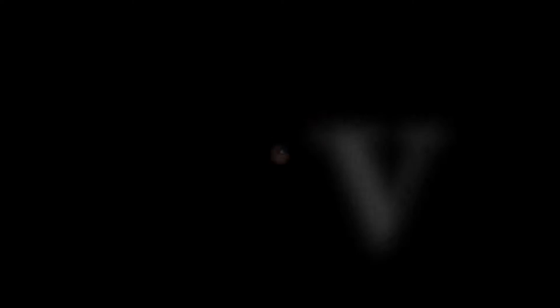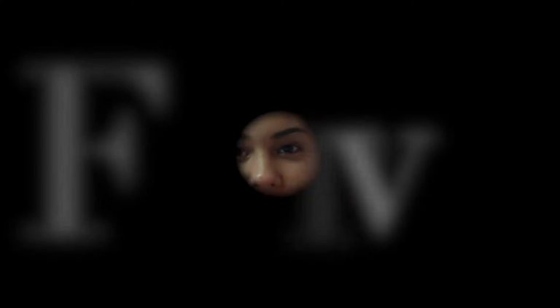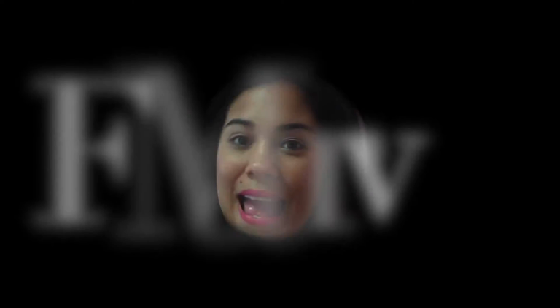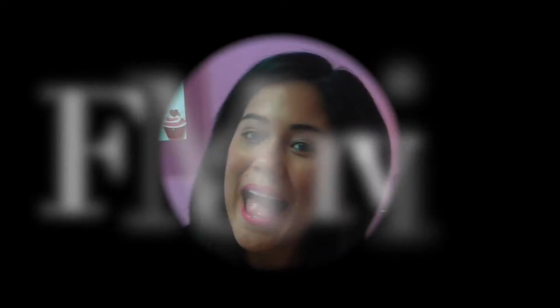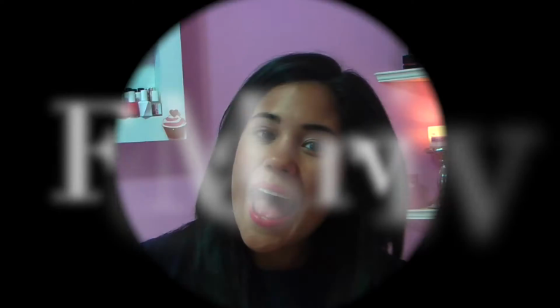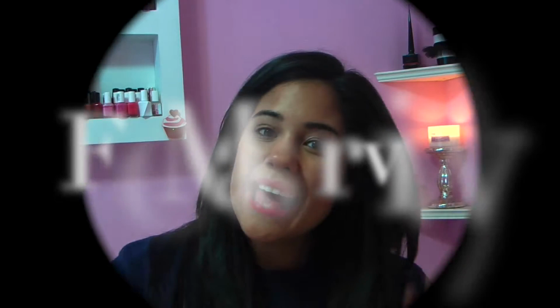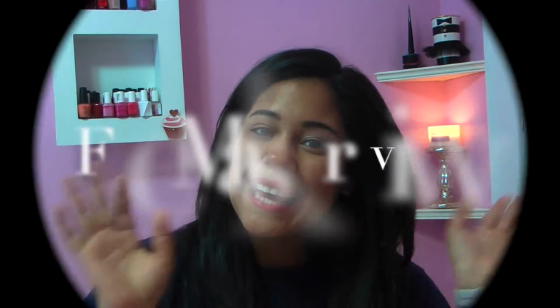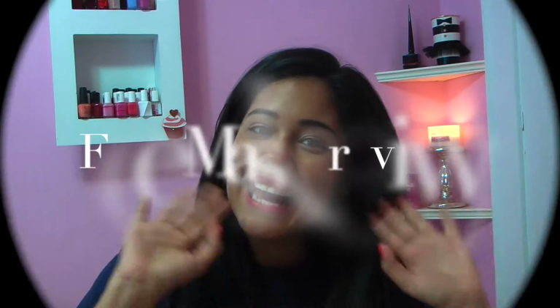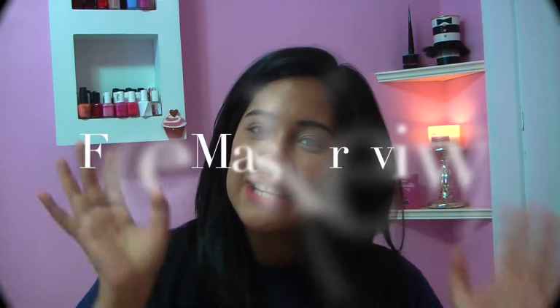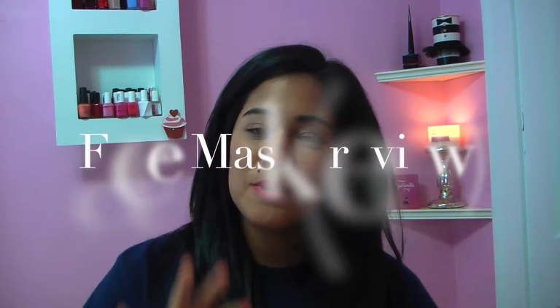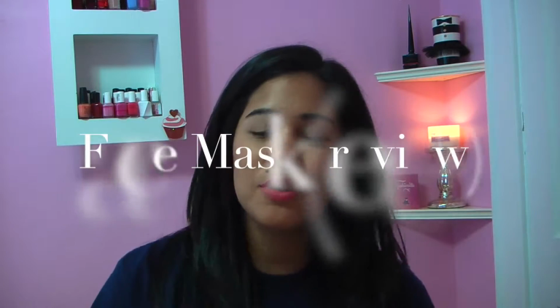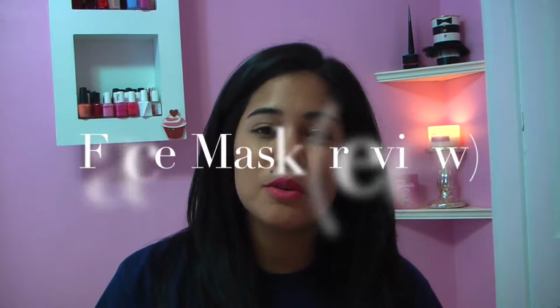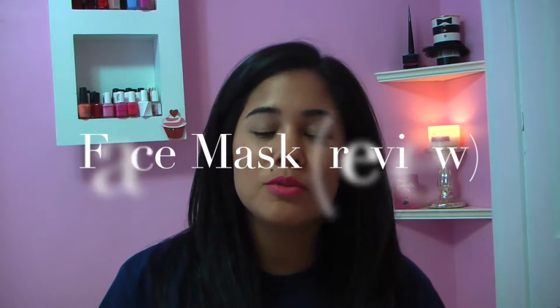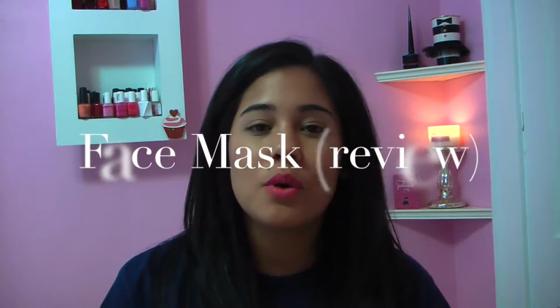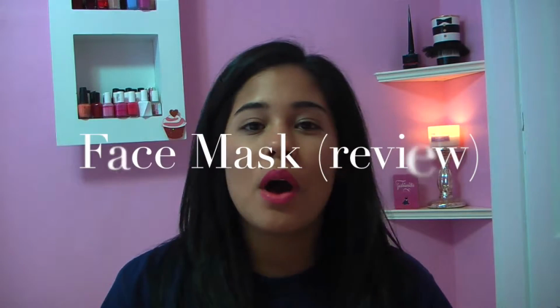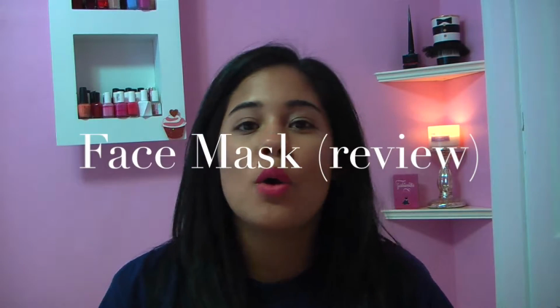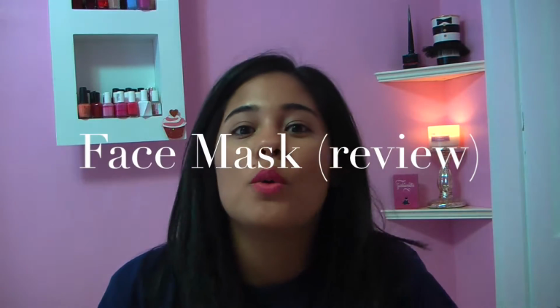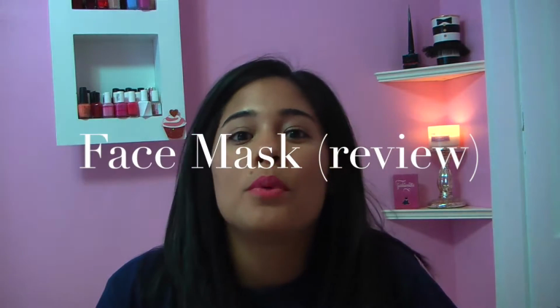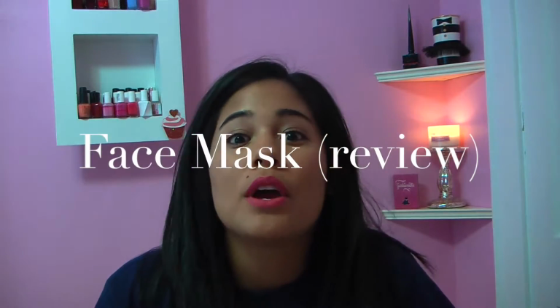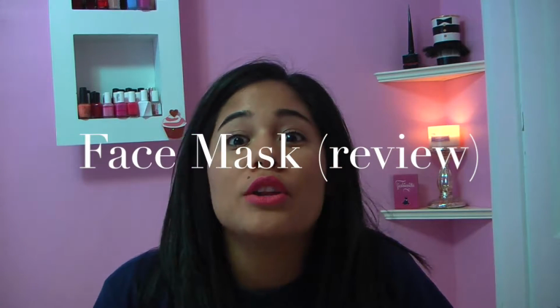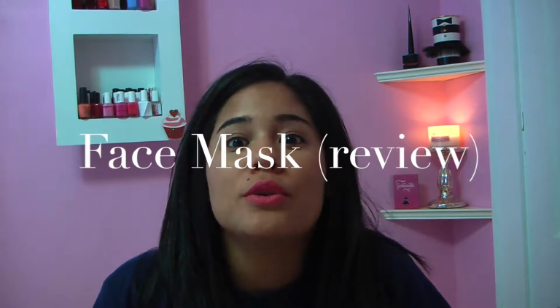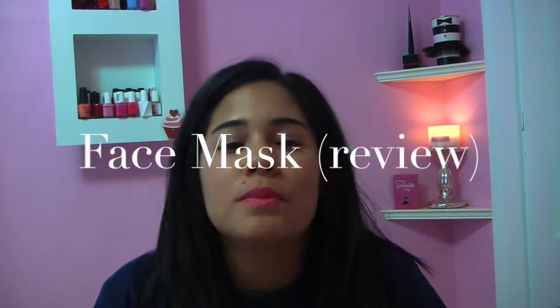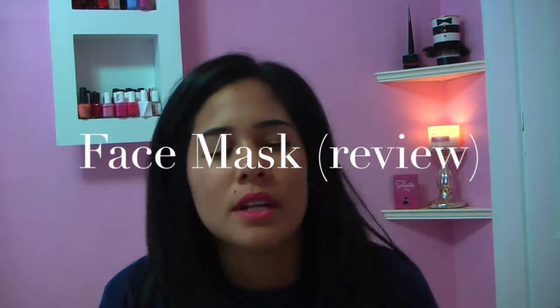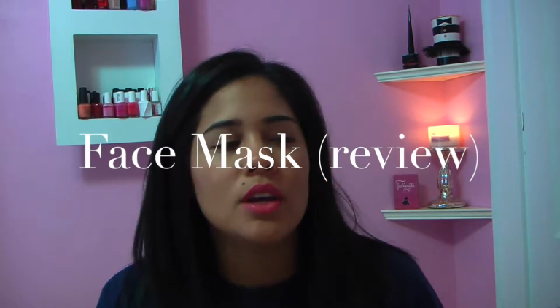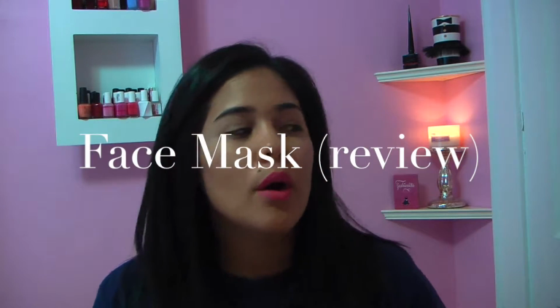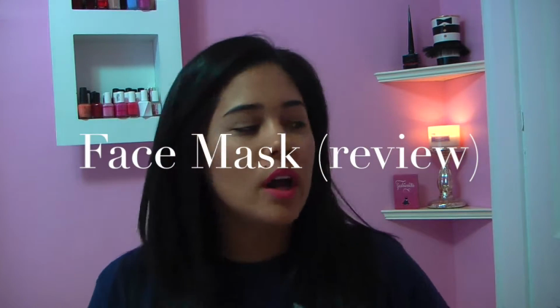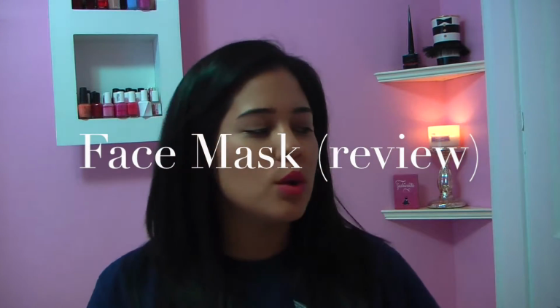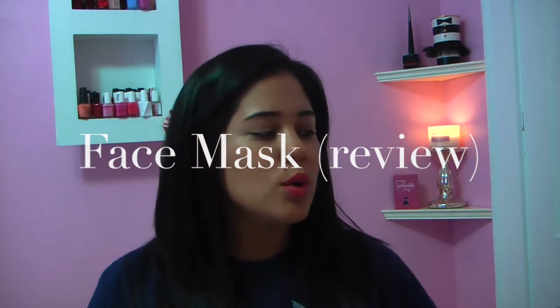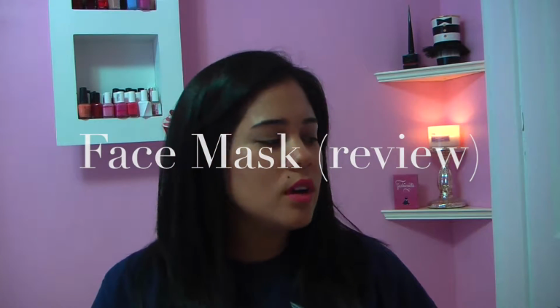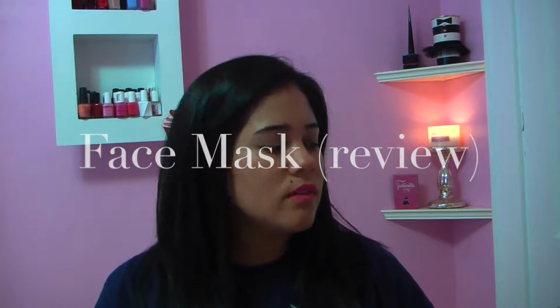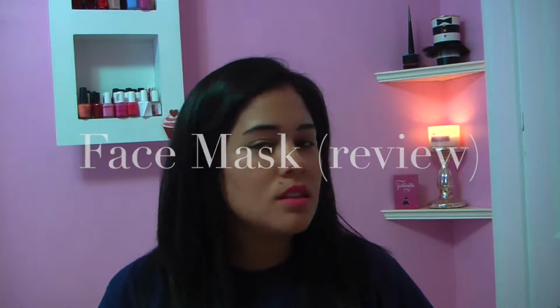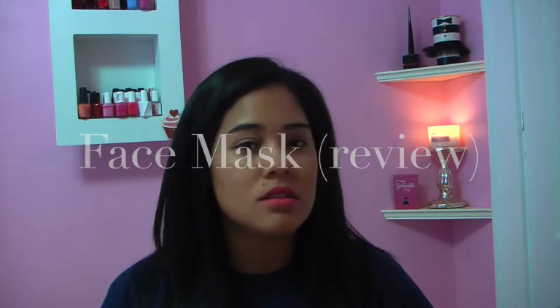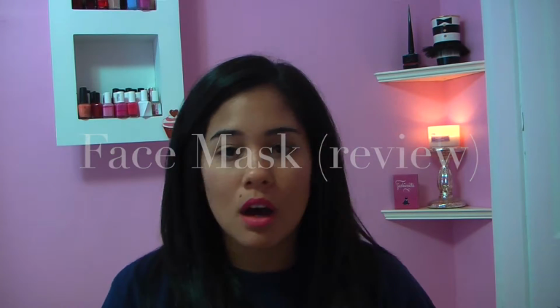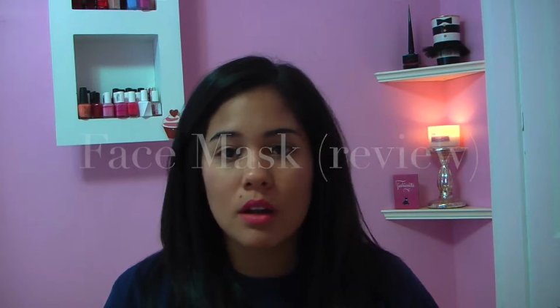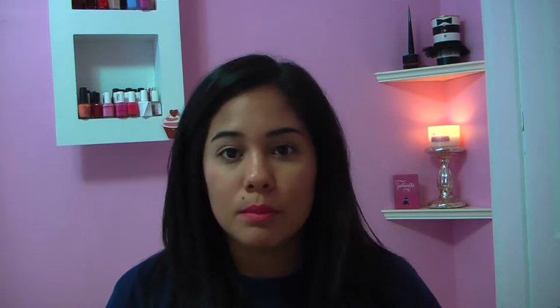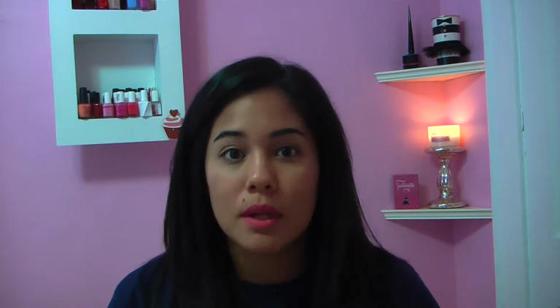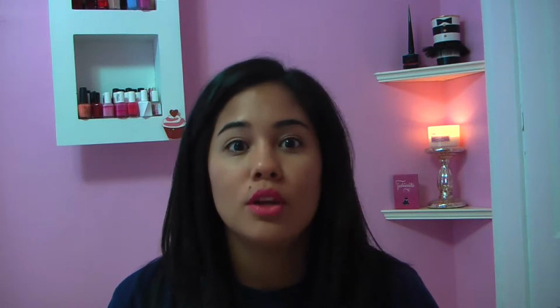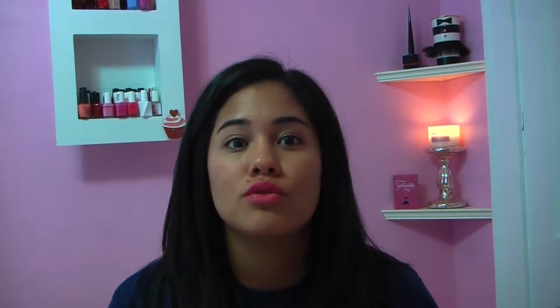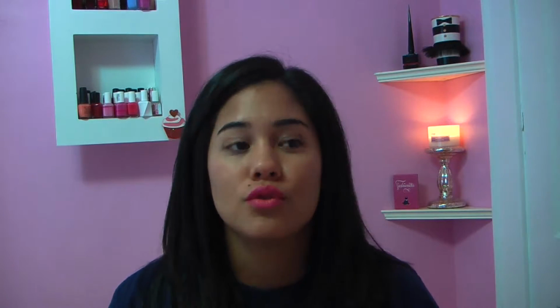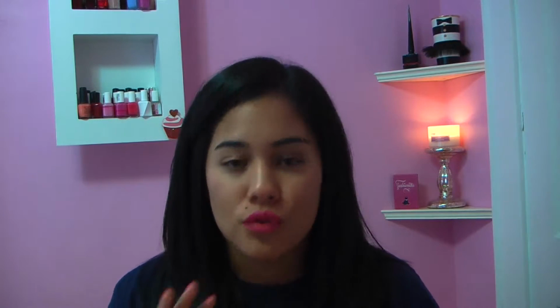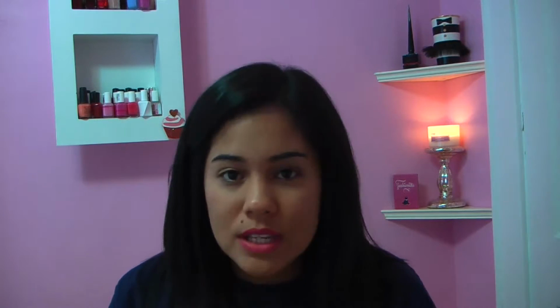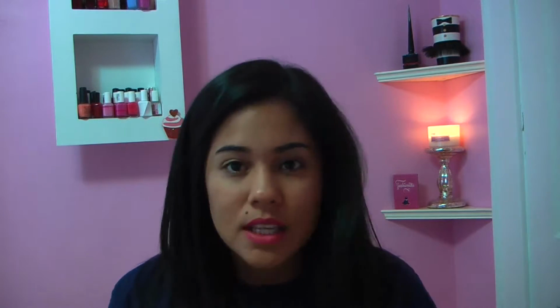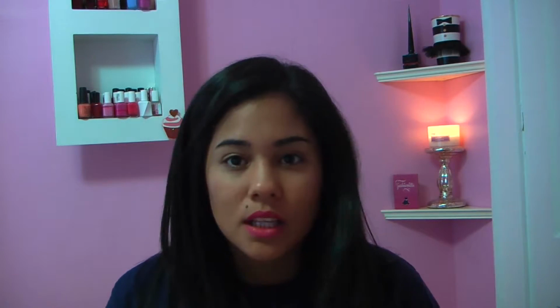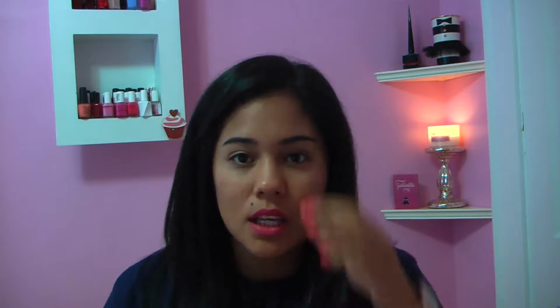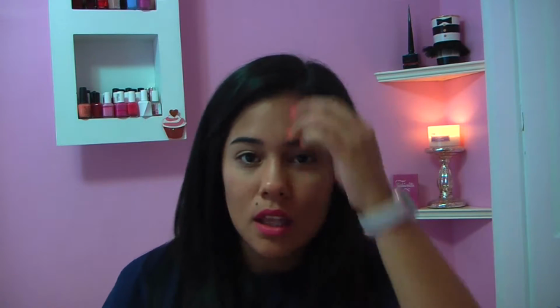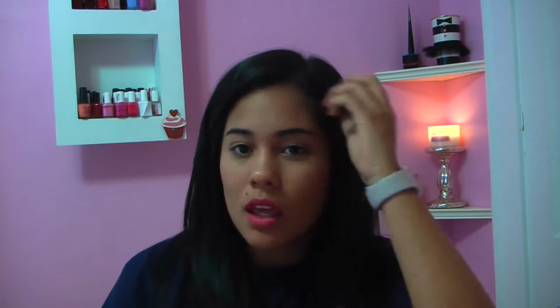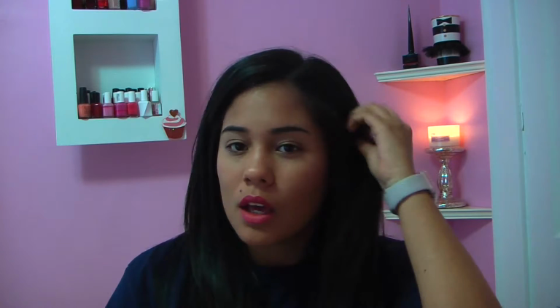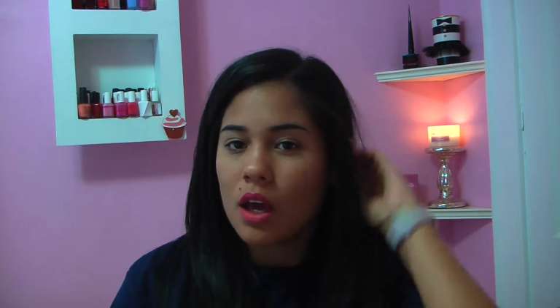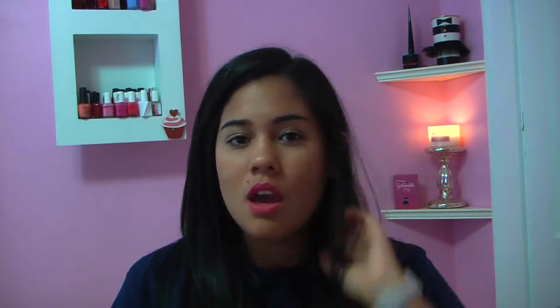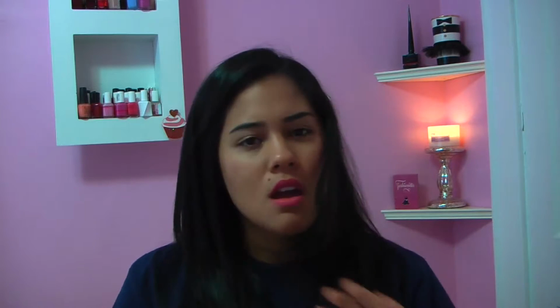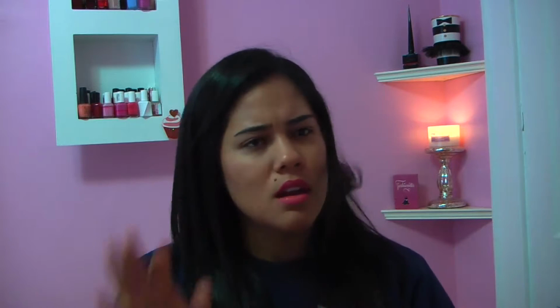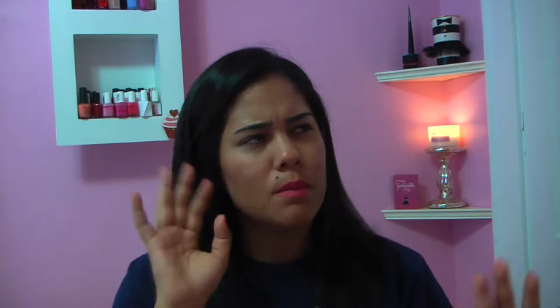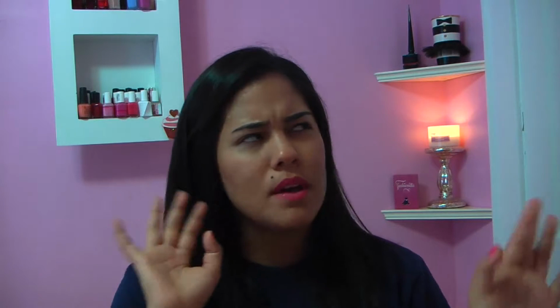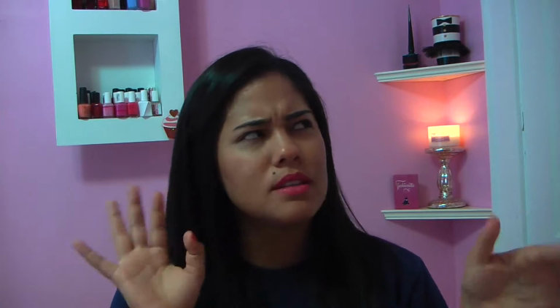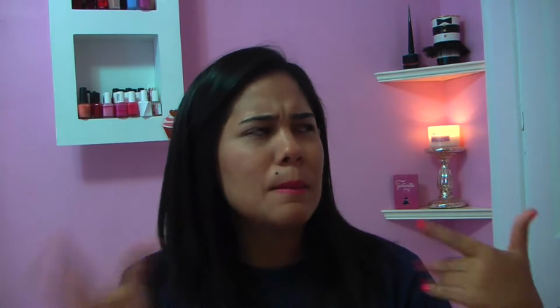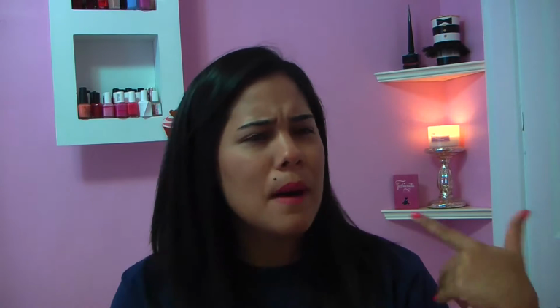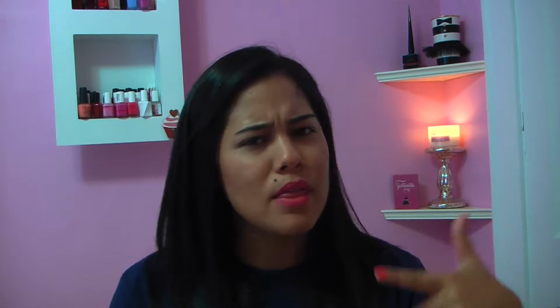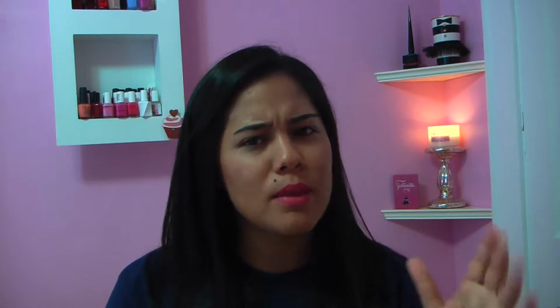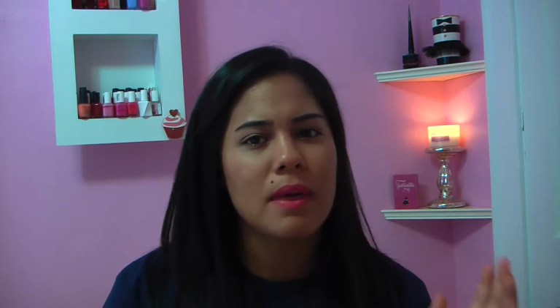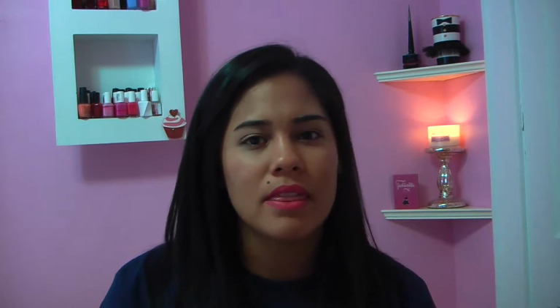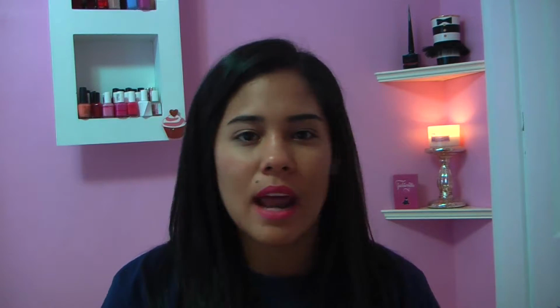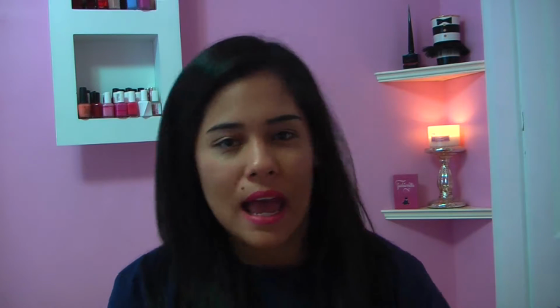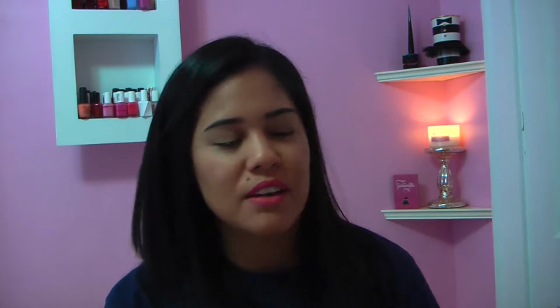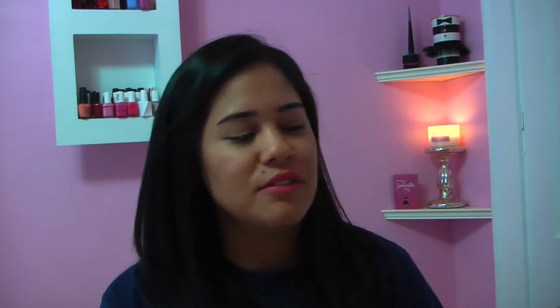Hi guys! Welcome to a brand new video. I know I haven't done videos recently — I think in the past month, month and a half.